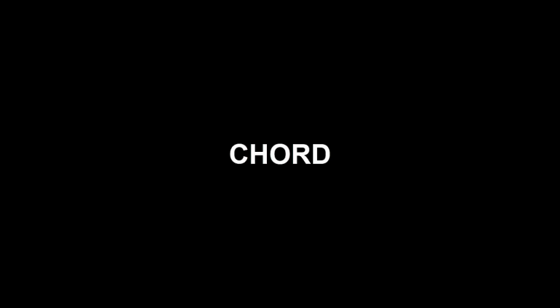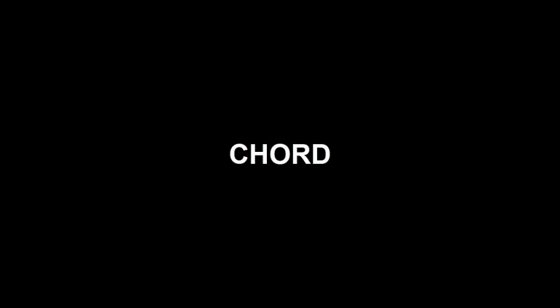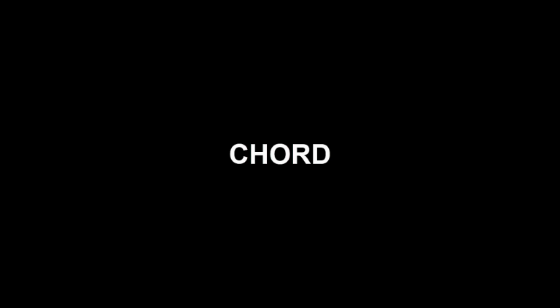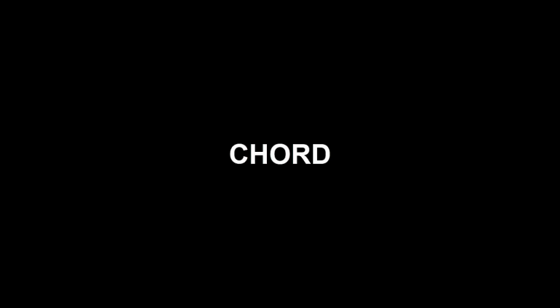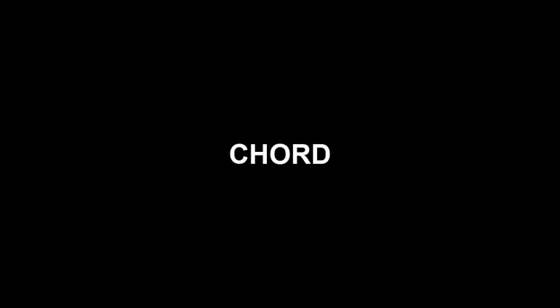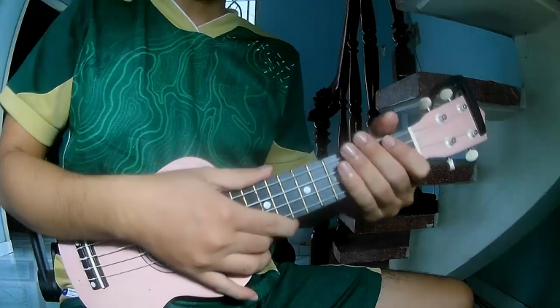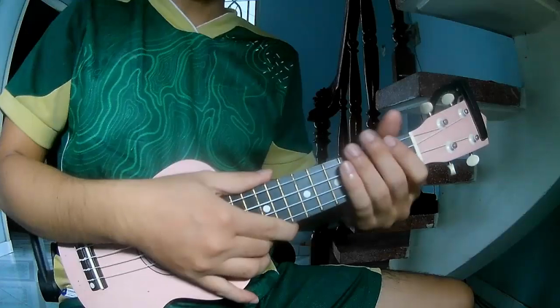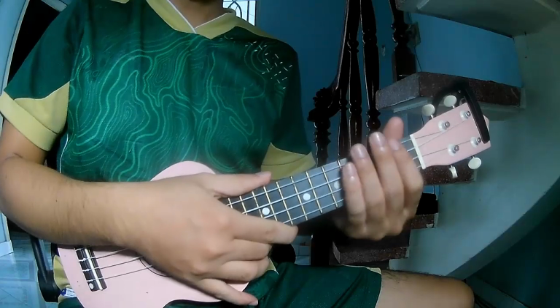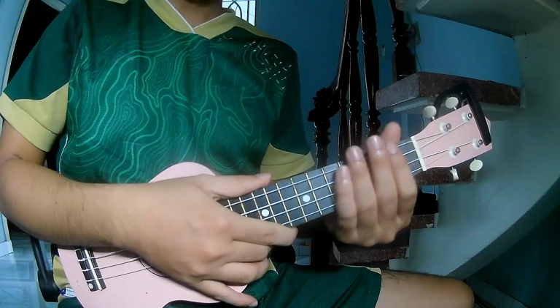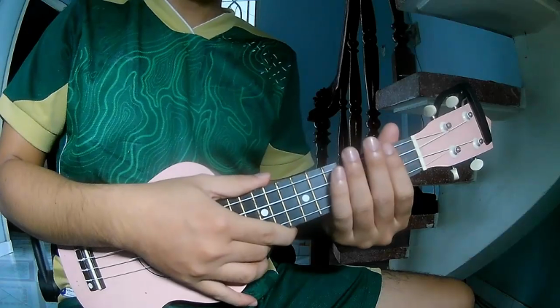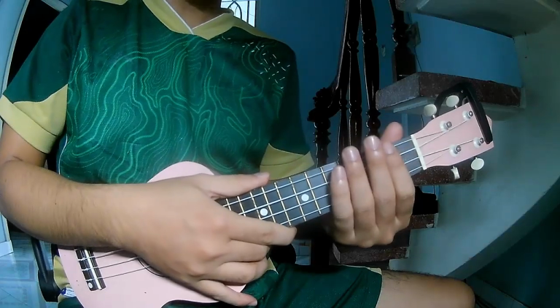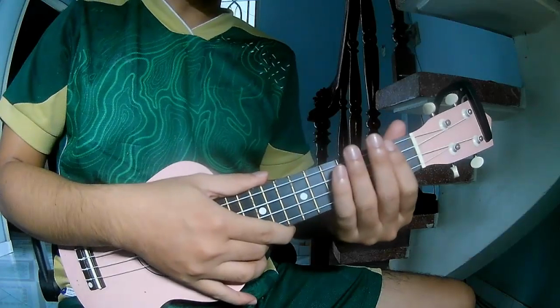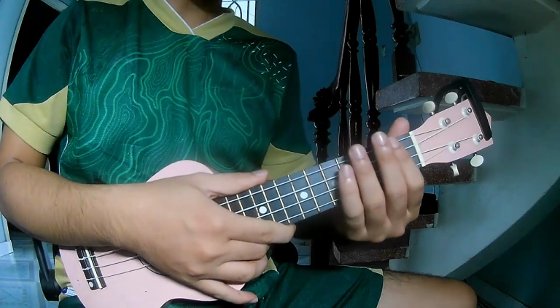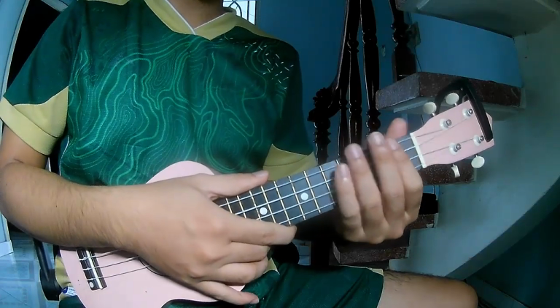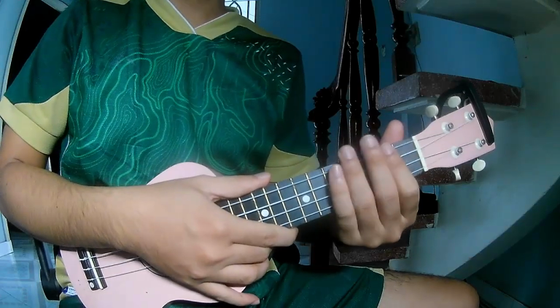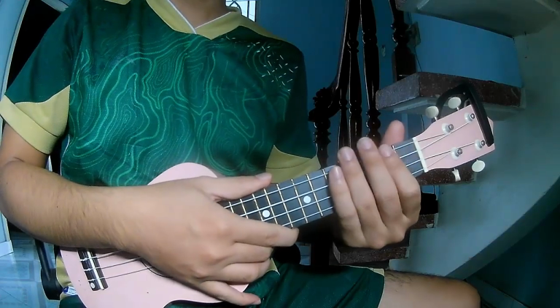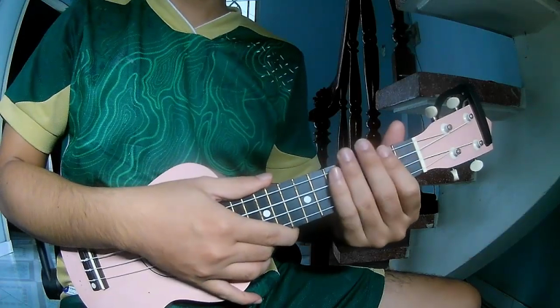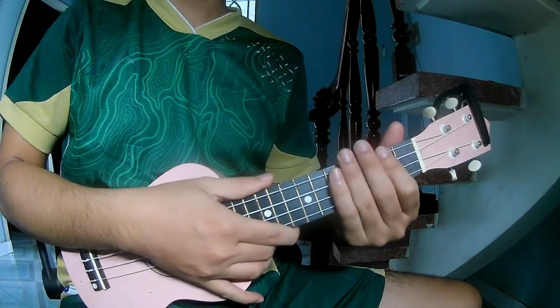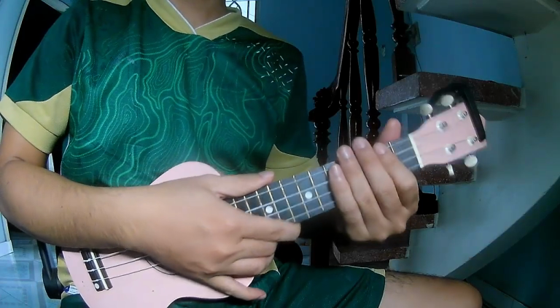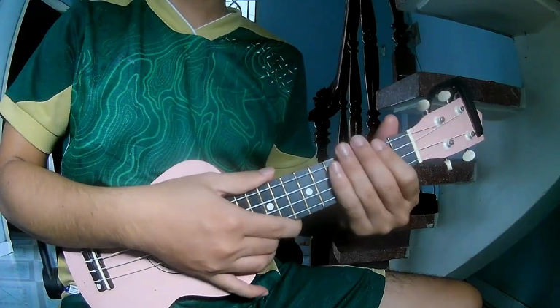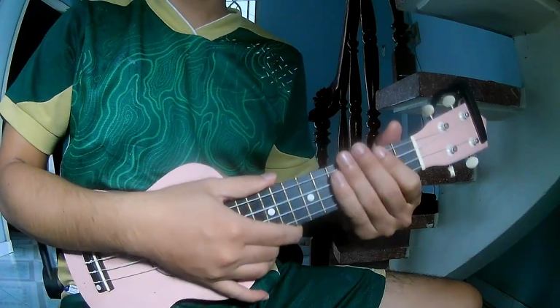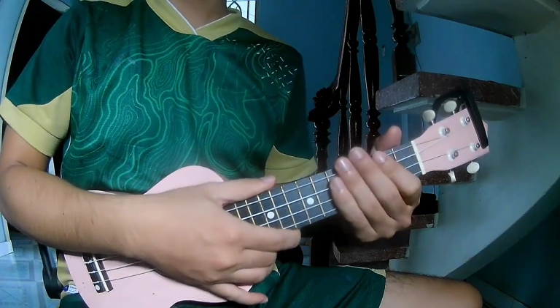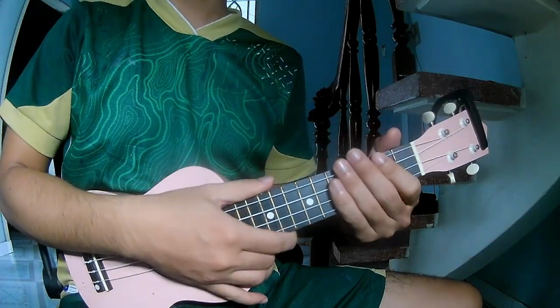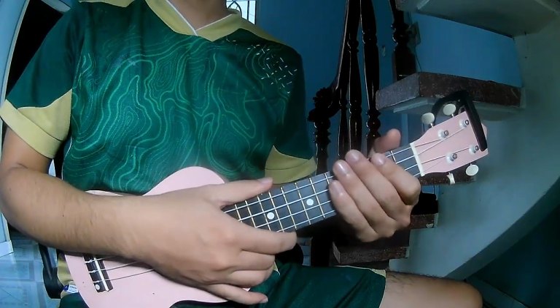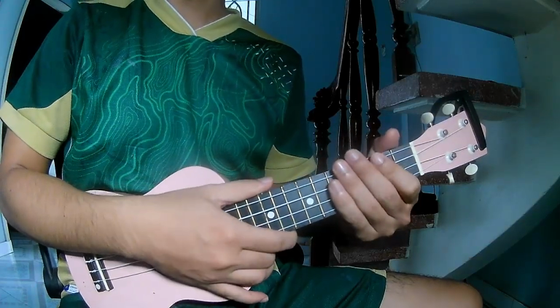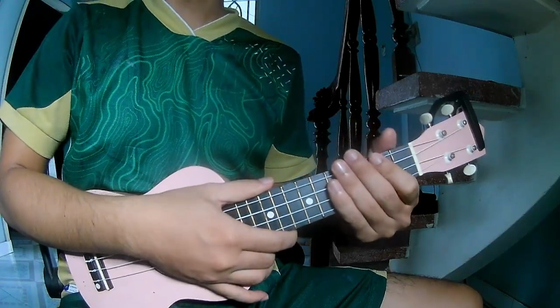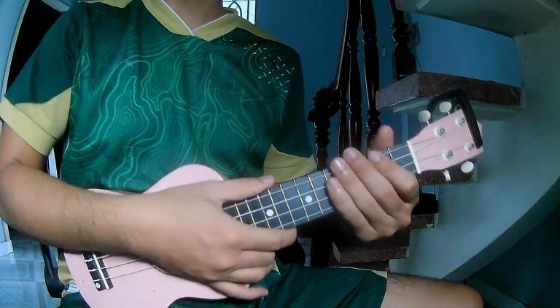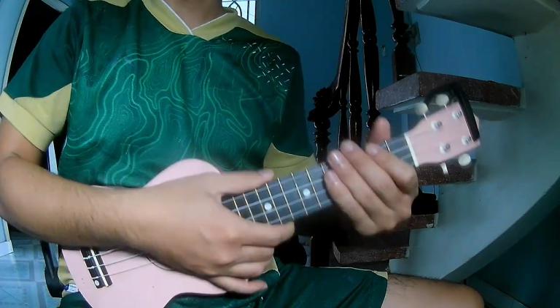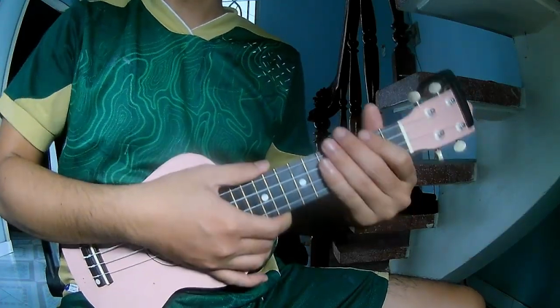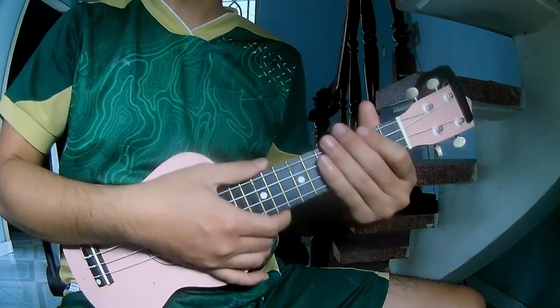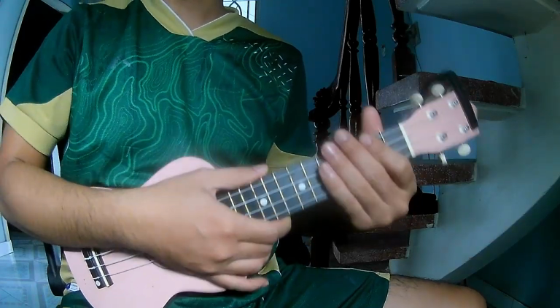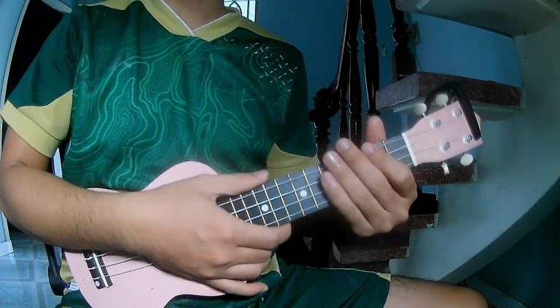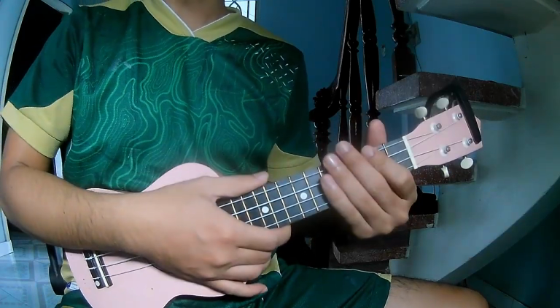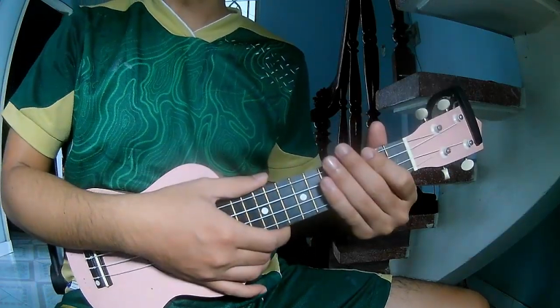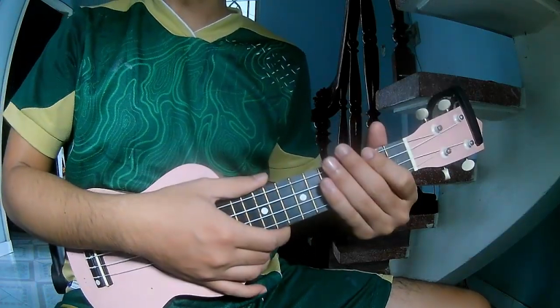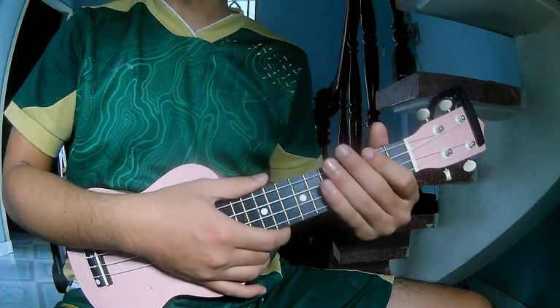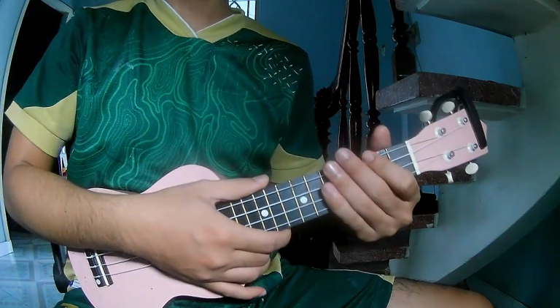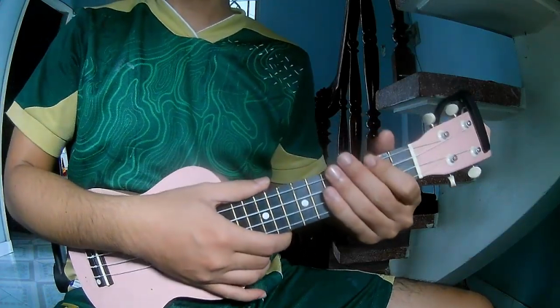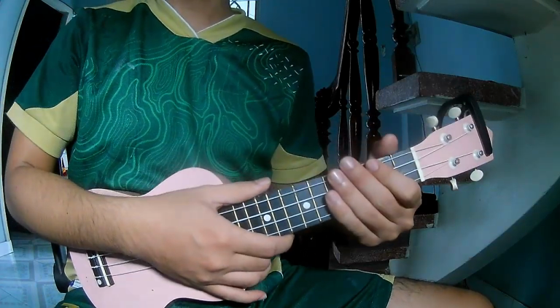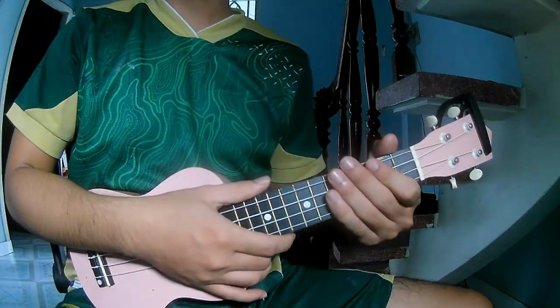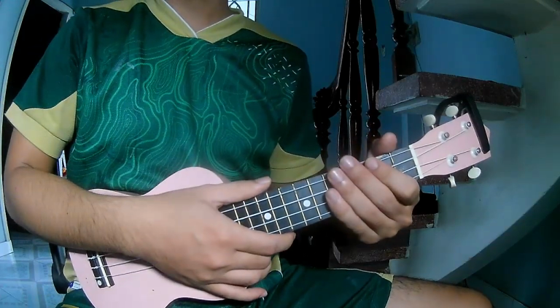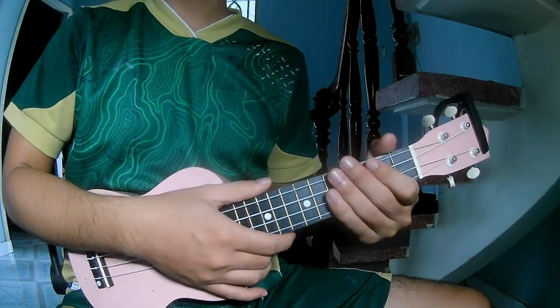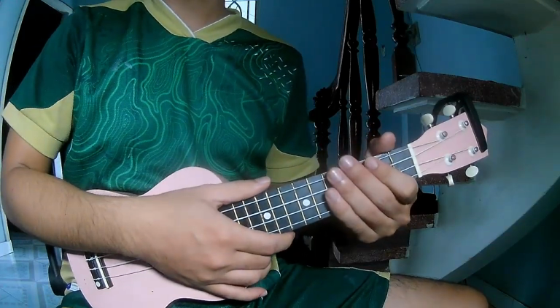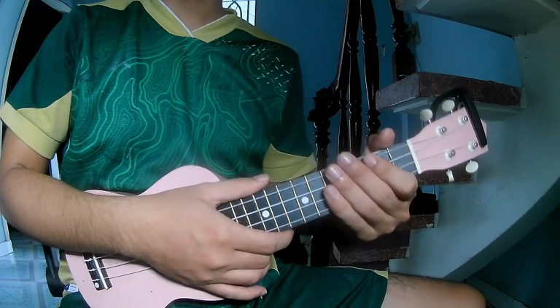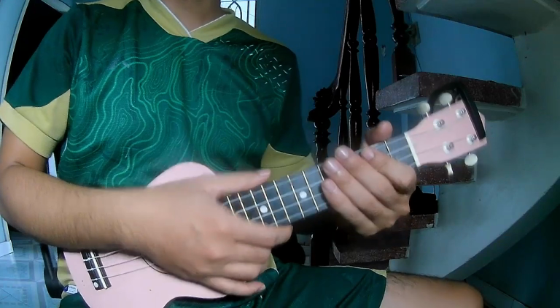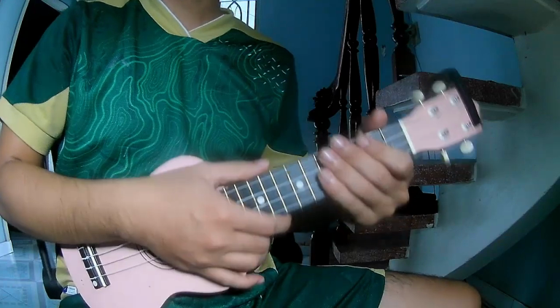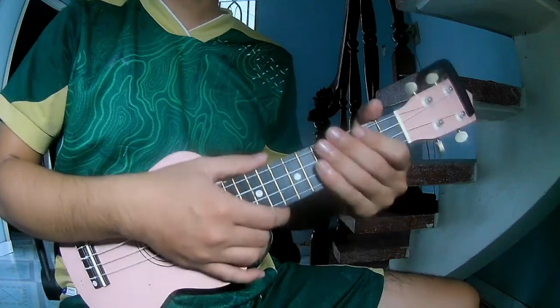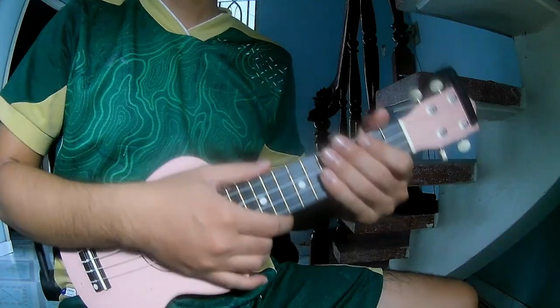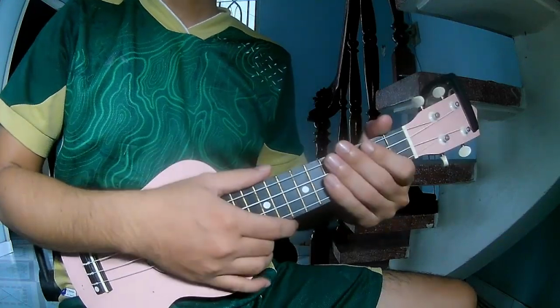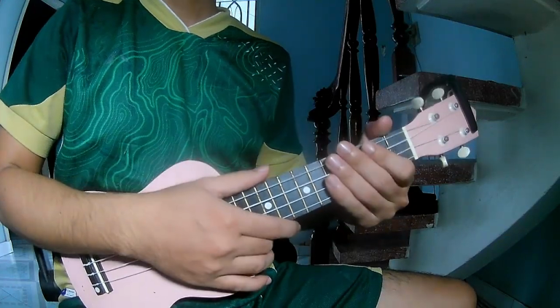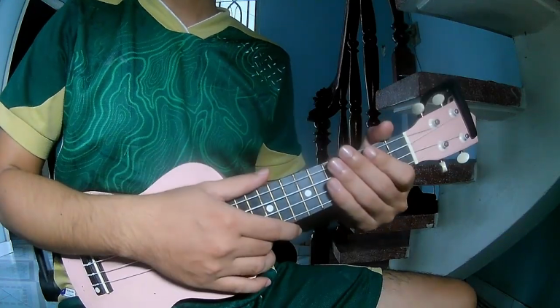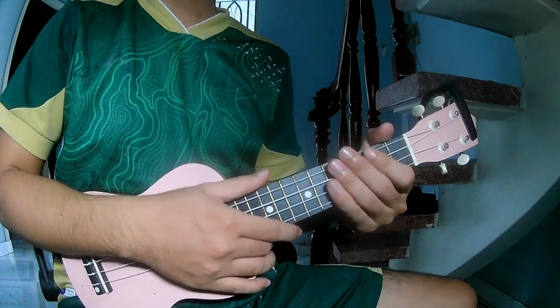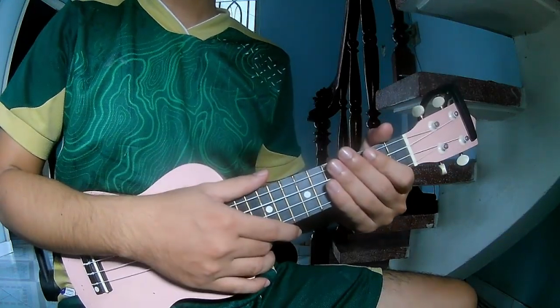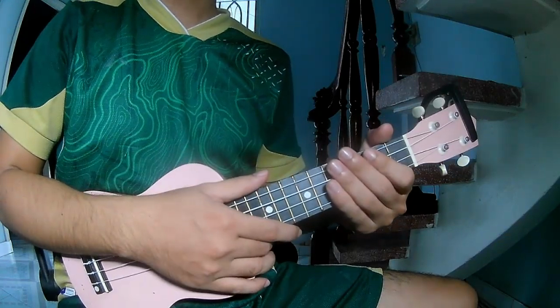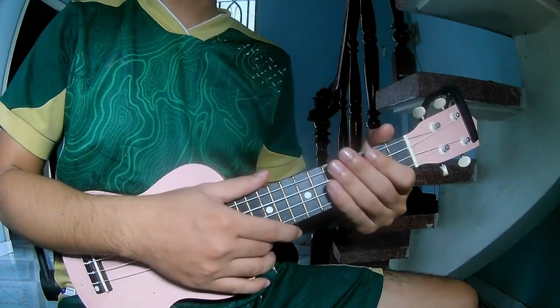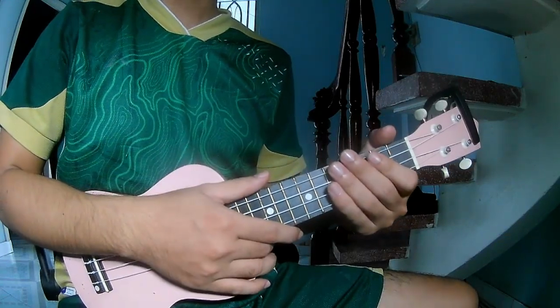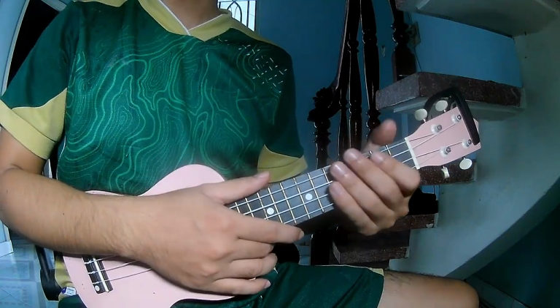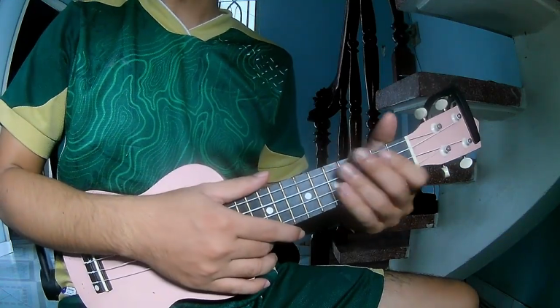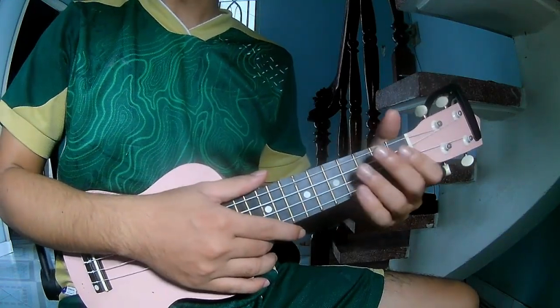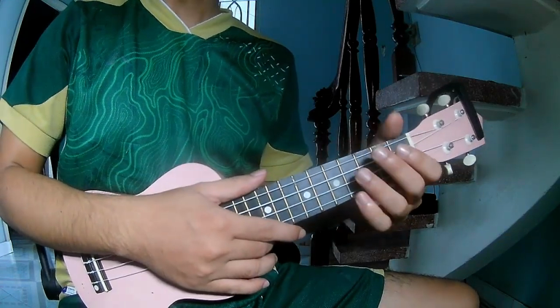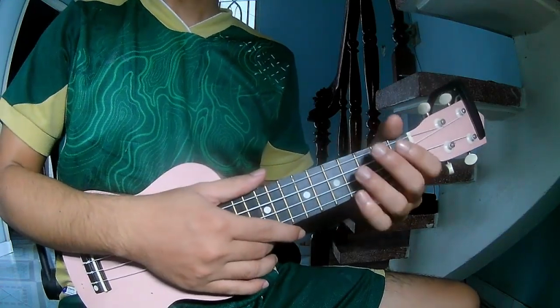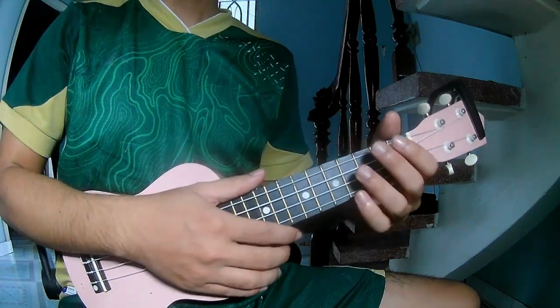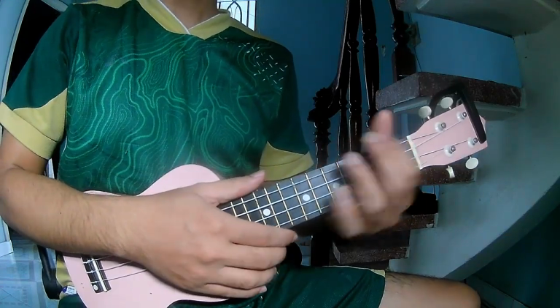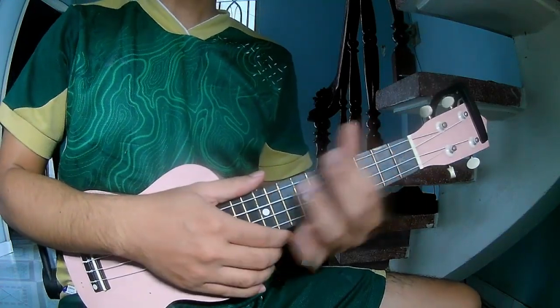Hi everyone, today we see how to play ukulele 'Somebody Else' by Tormelder.